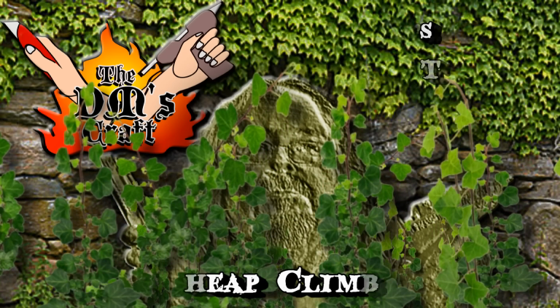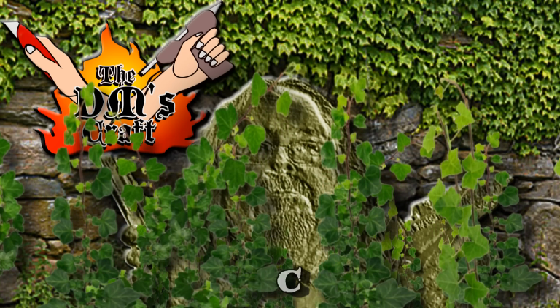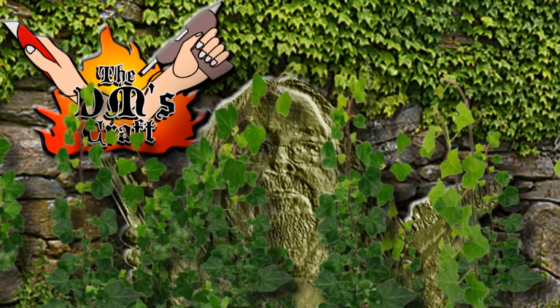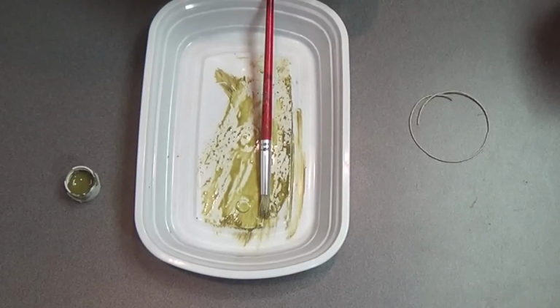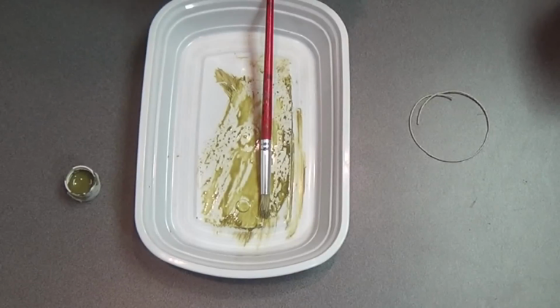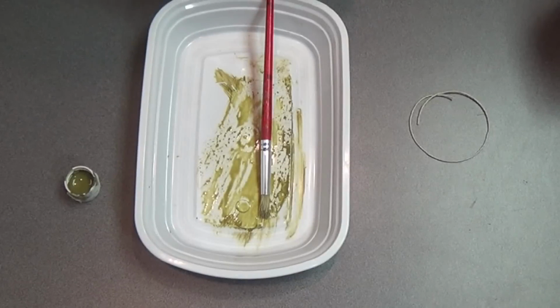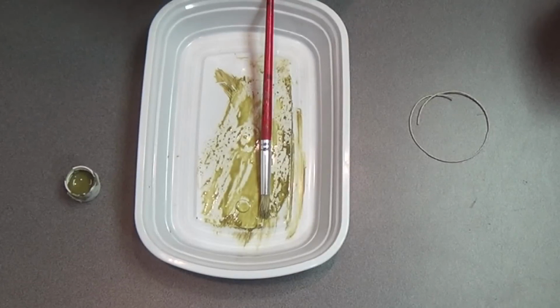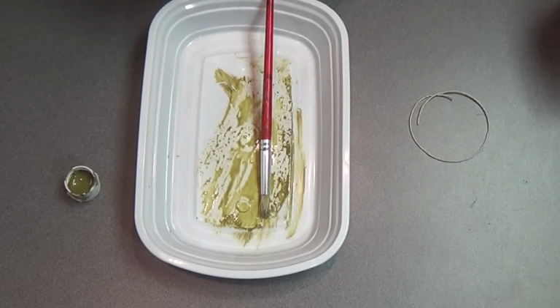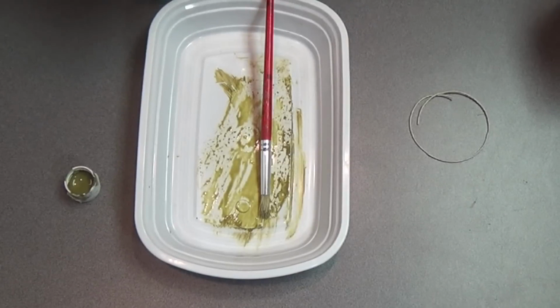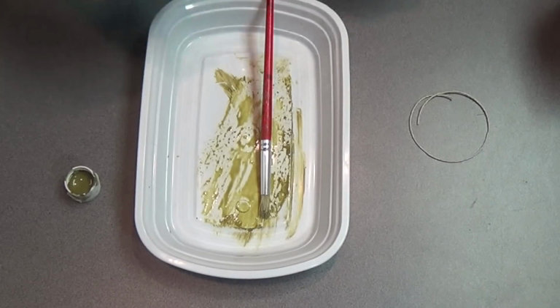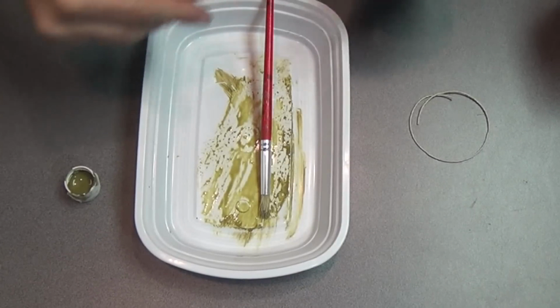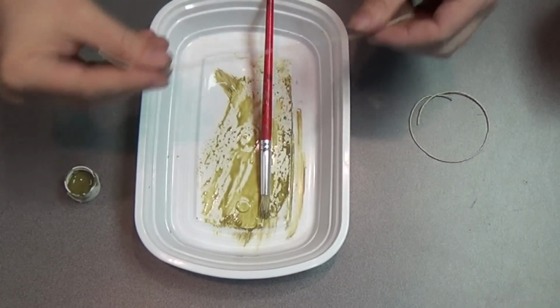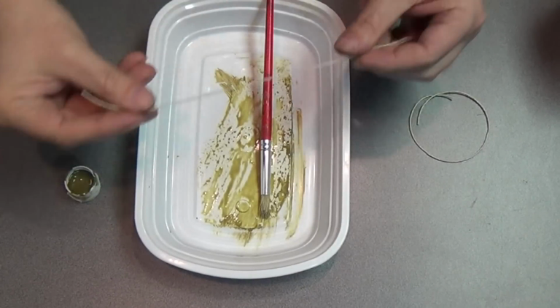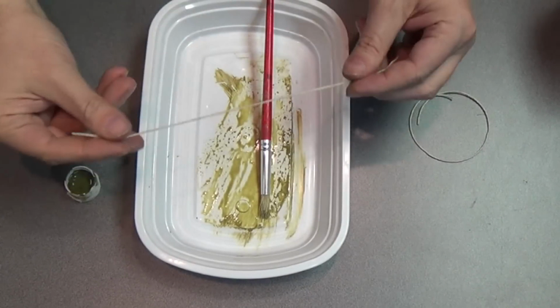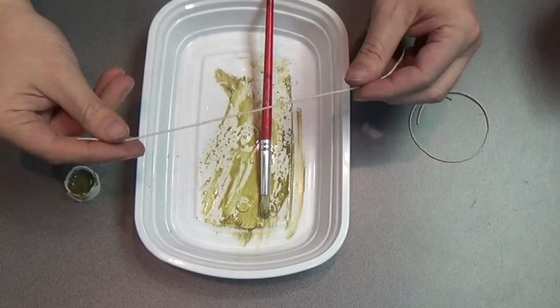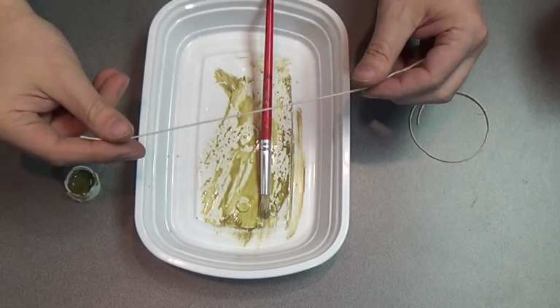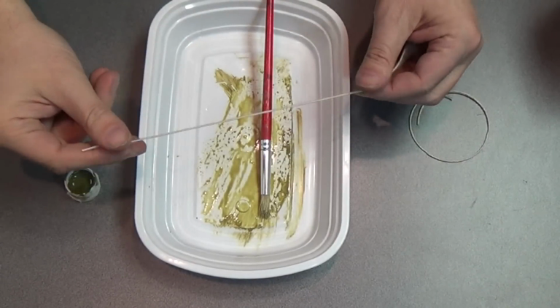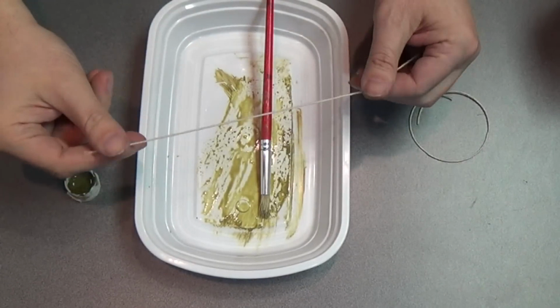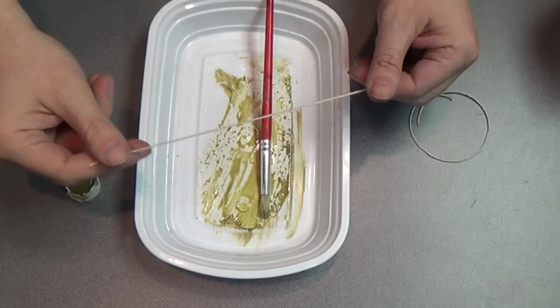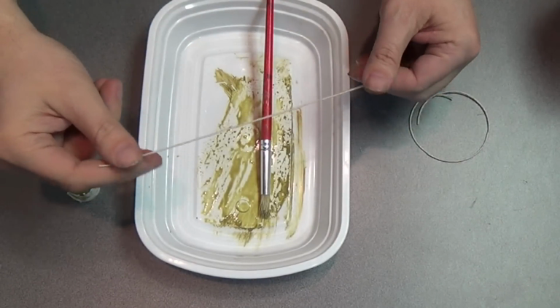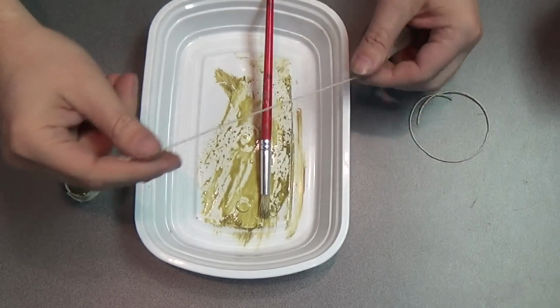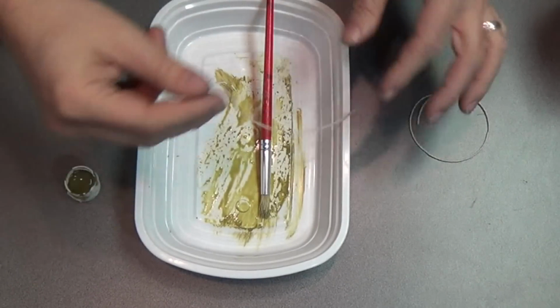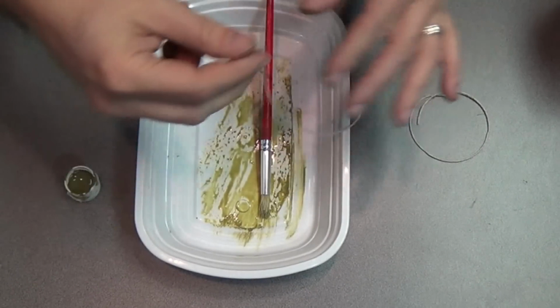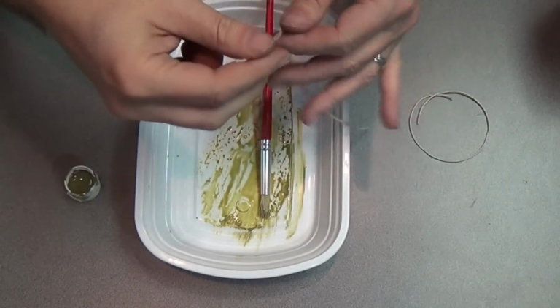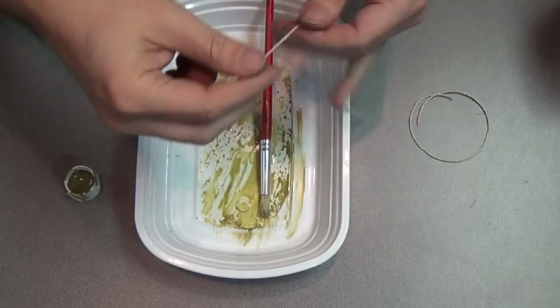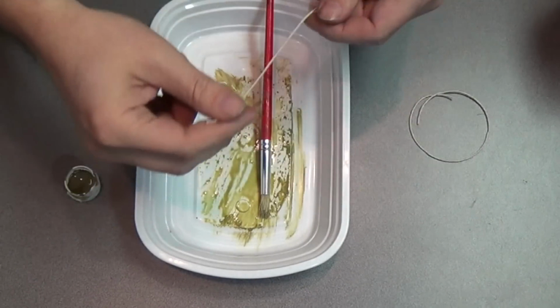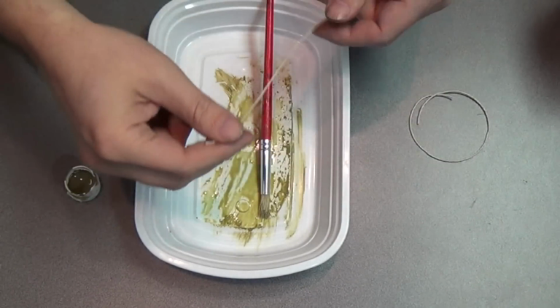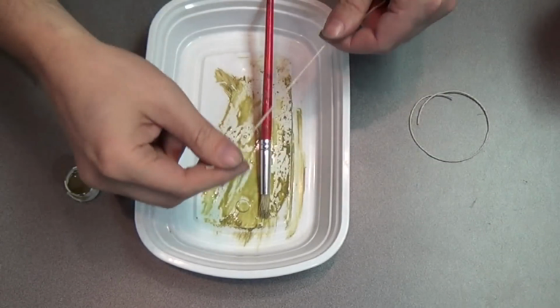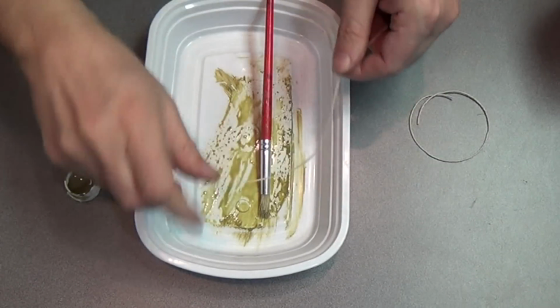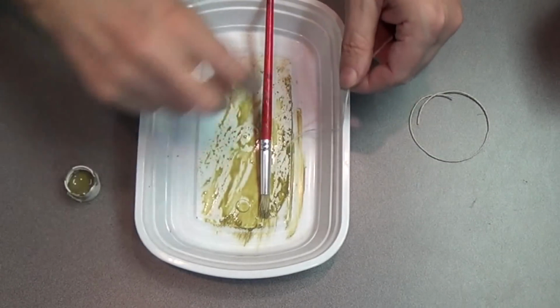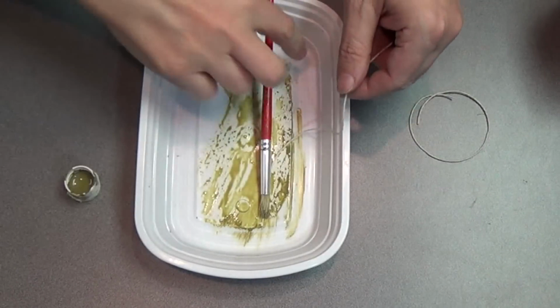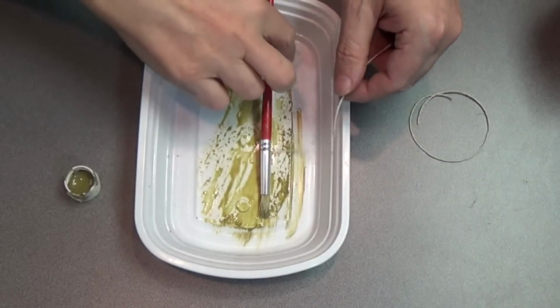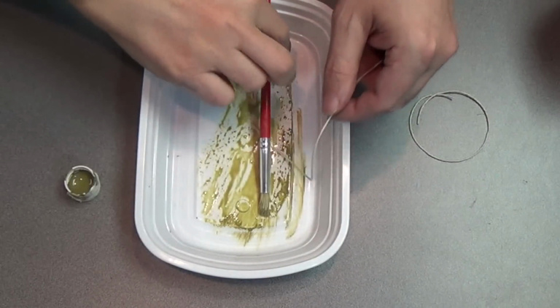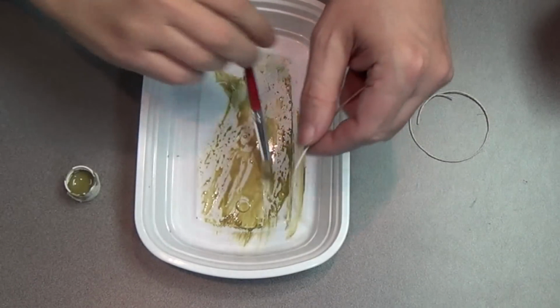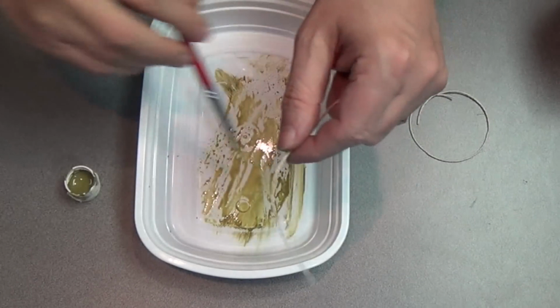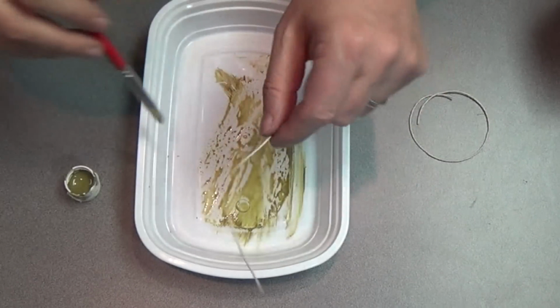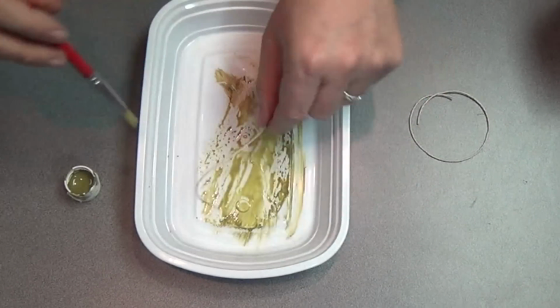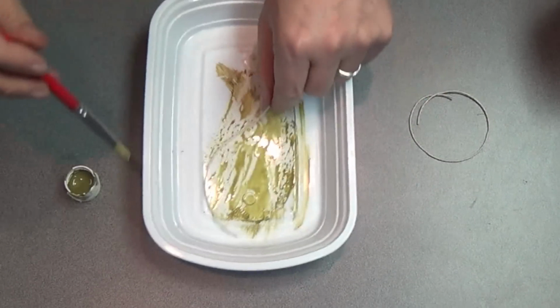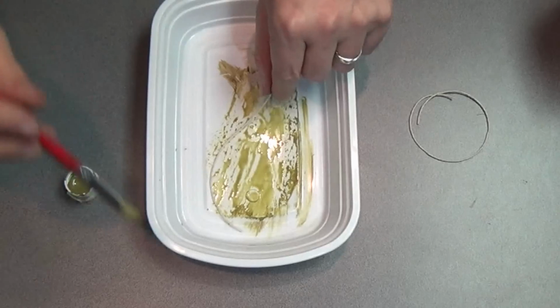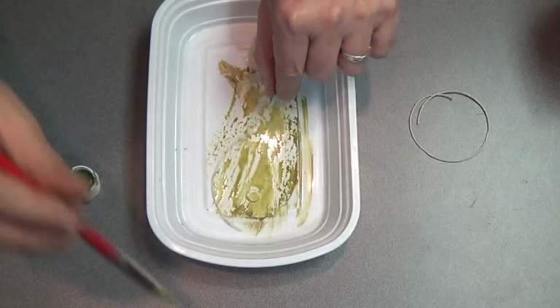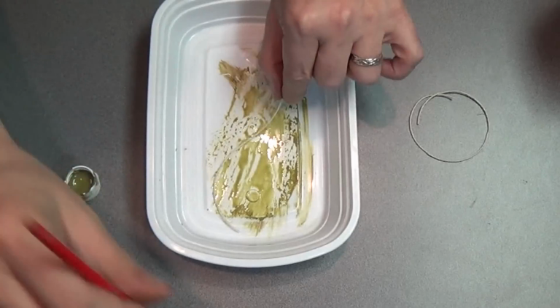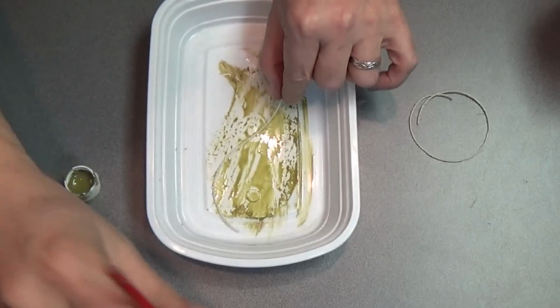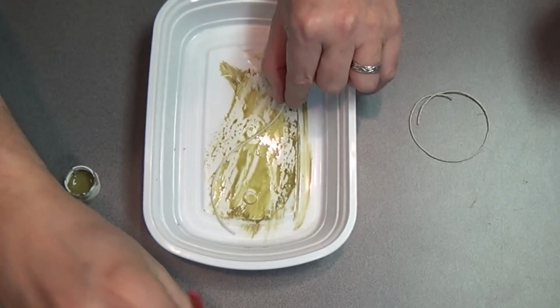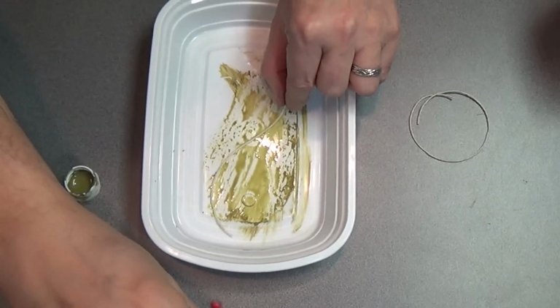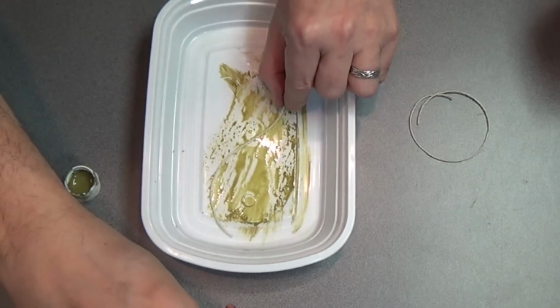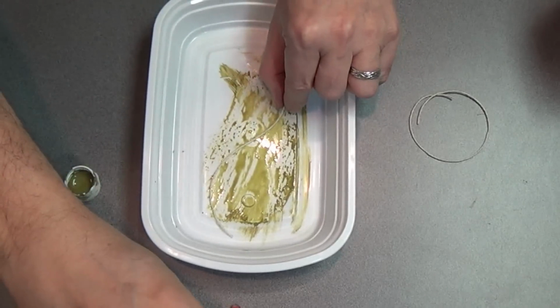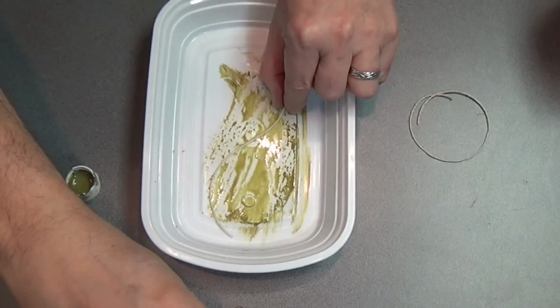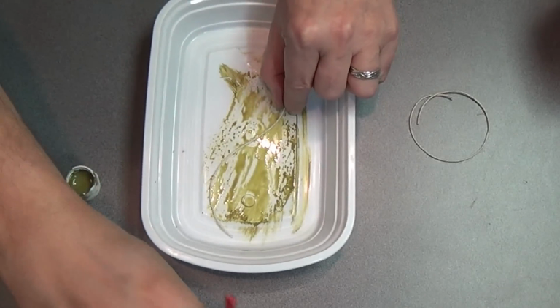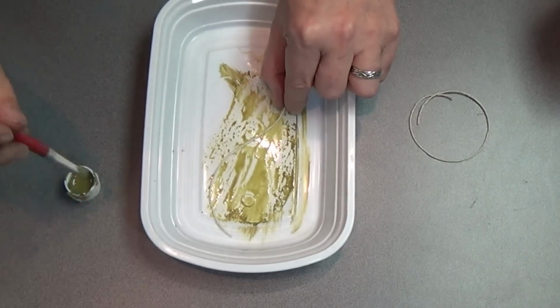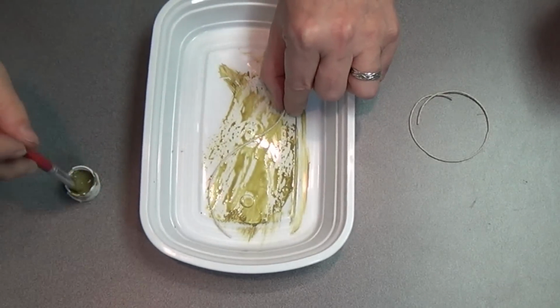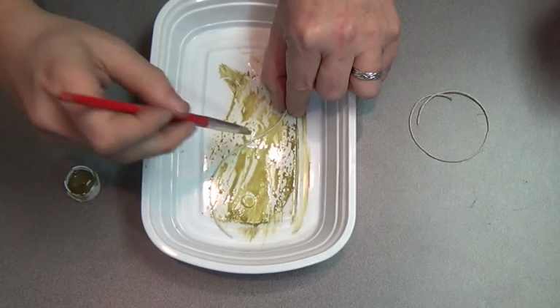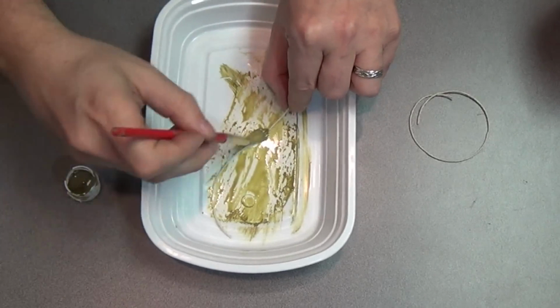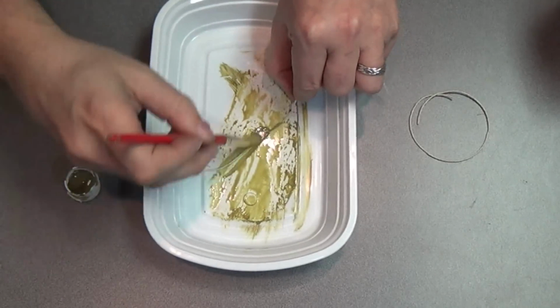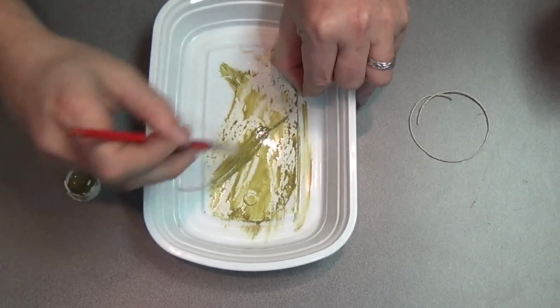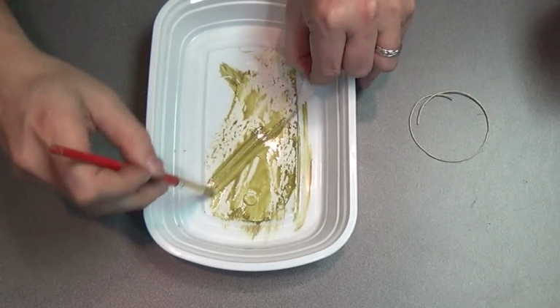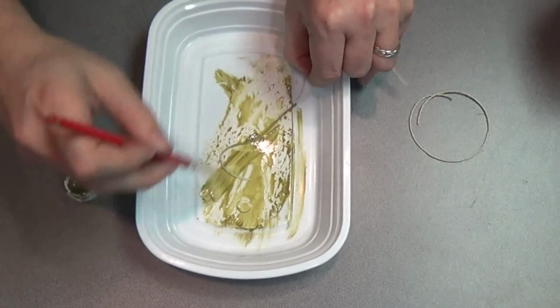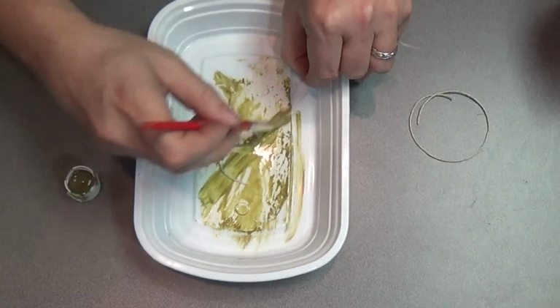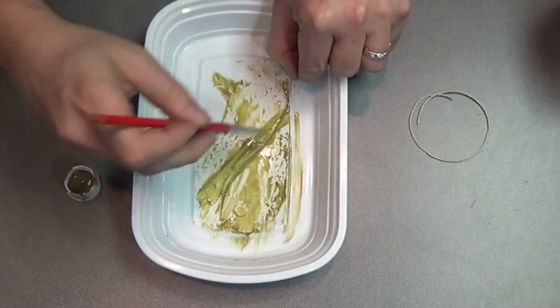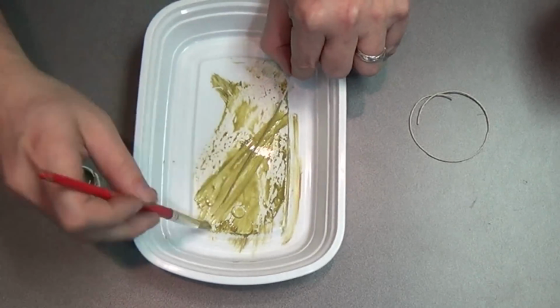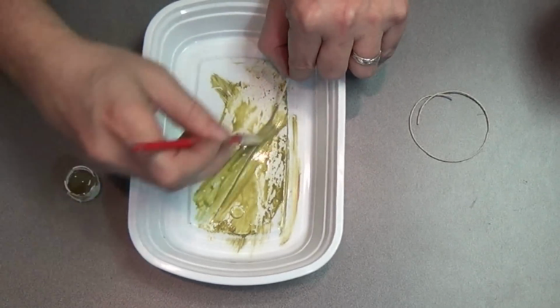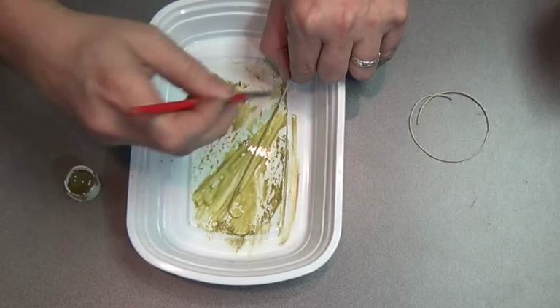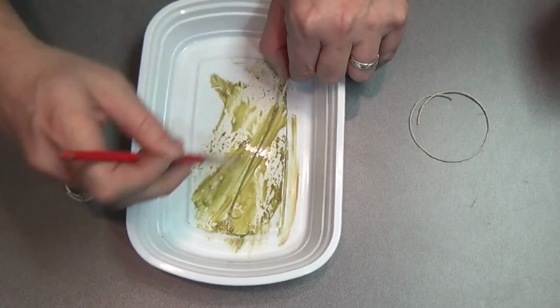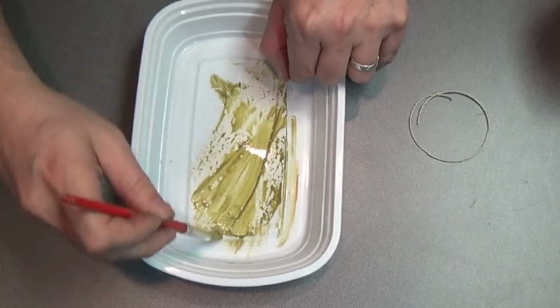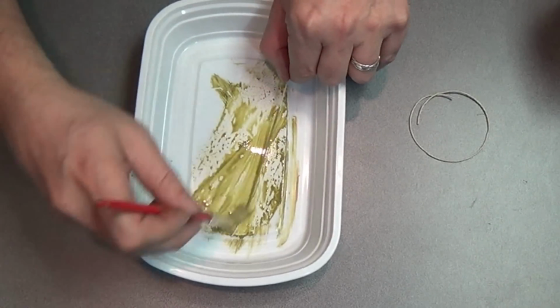Hey guys, I have a plastic tray, some light green acrylic paint, and some hemp string that I've cut to less than a foot long.